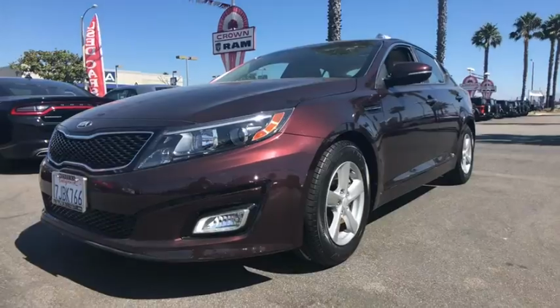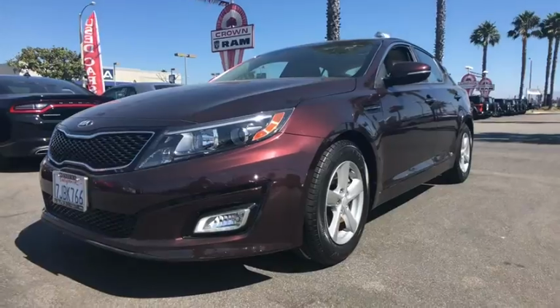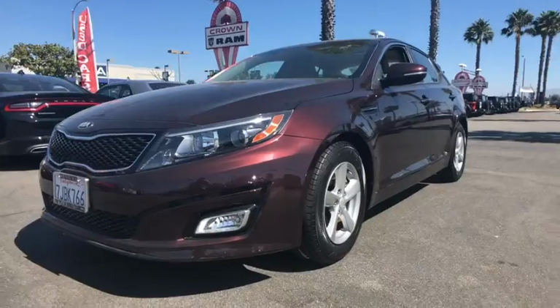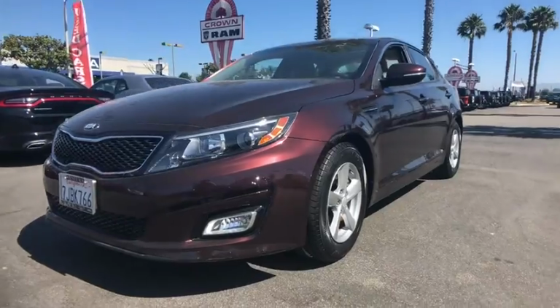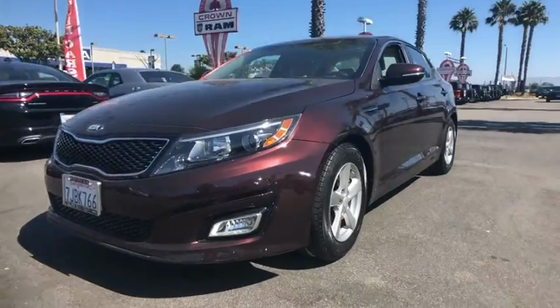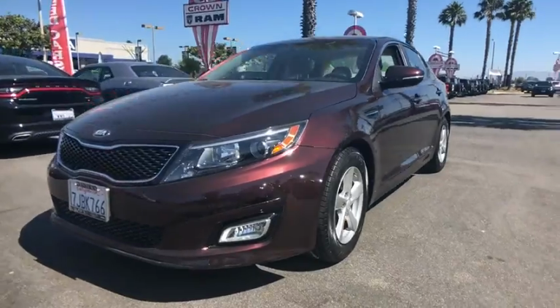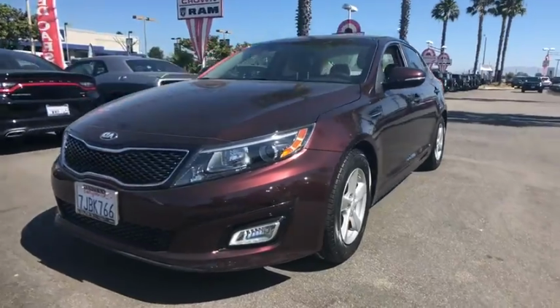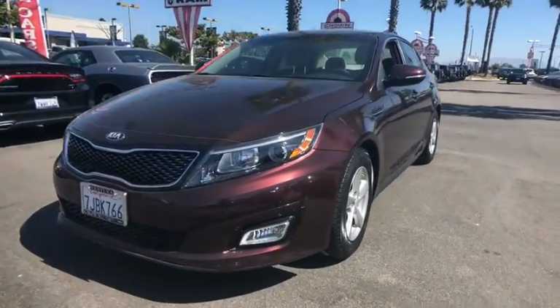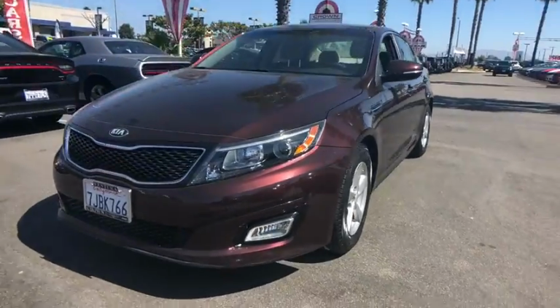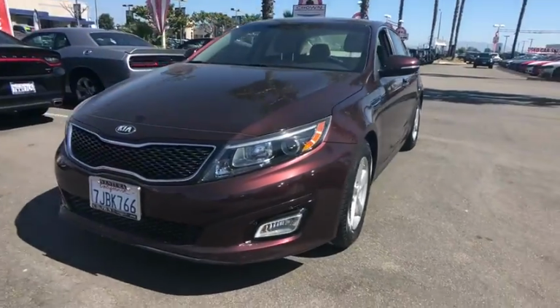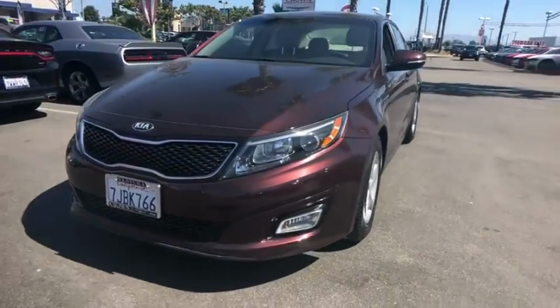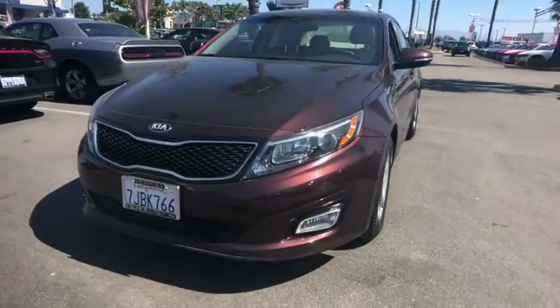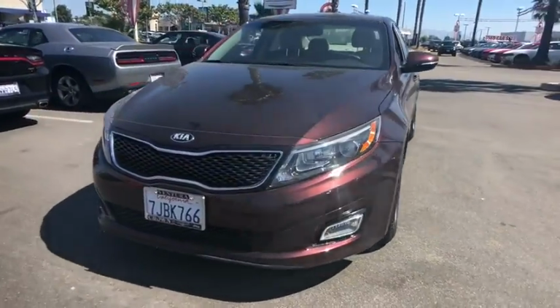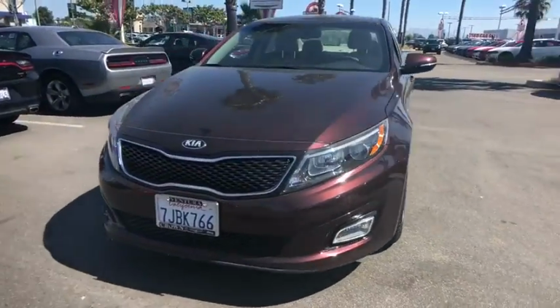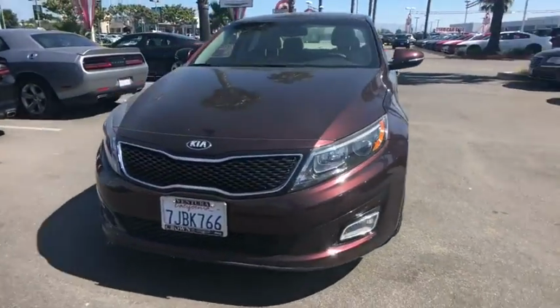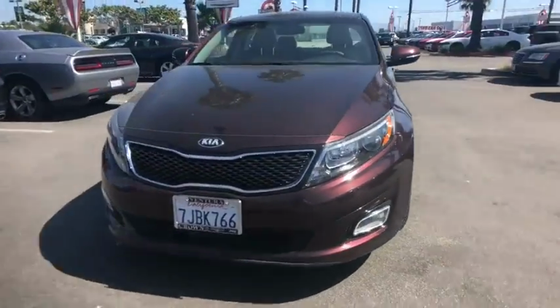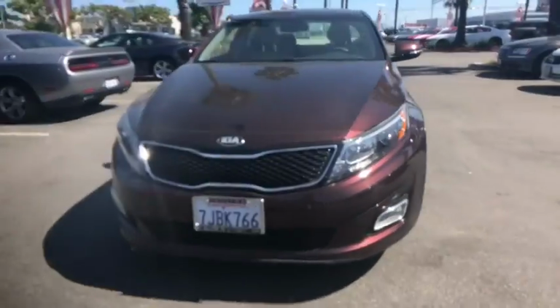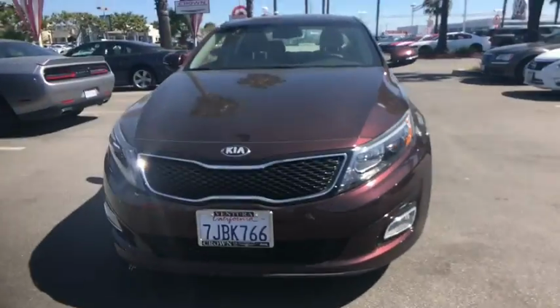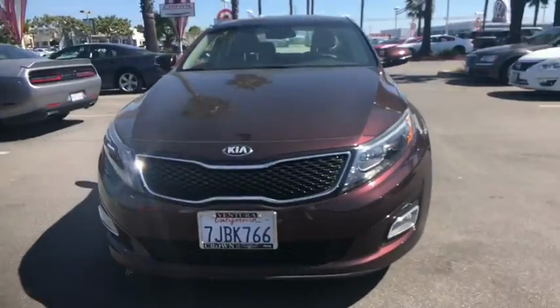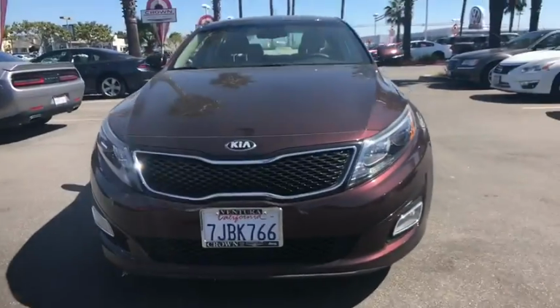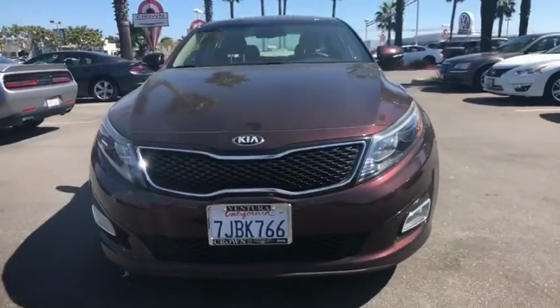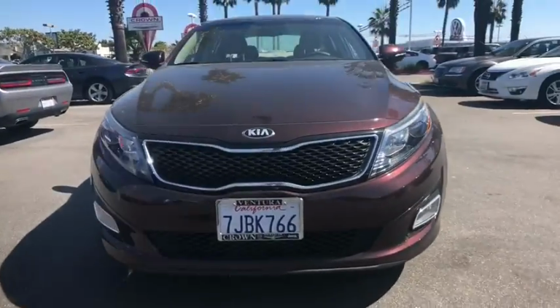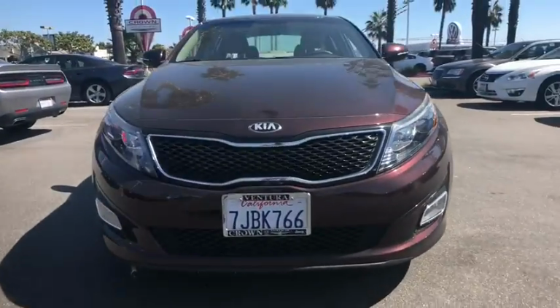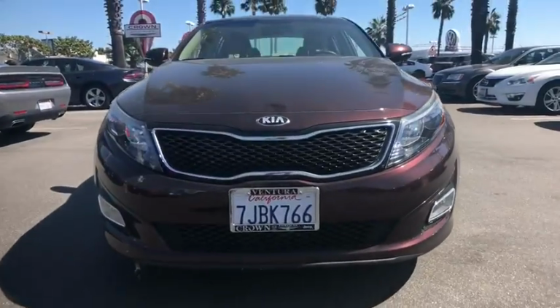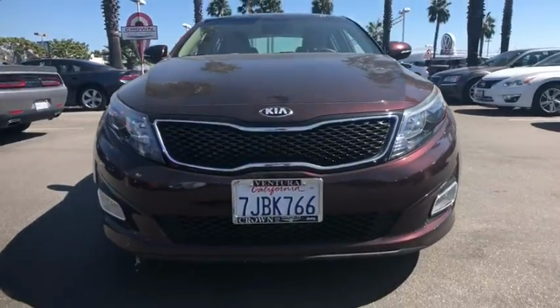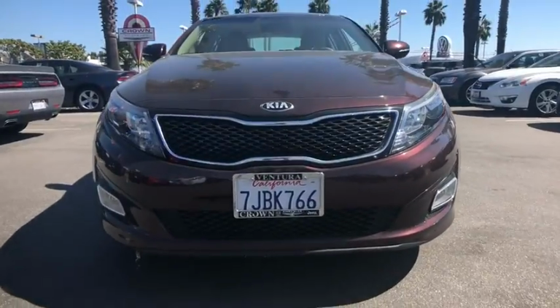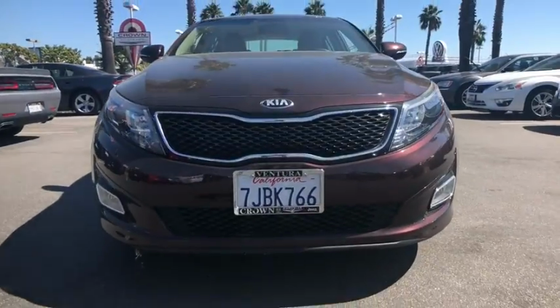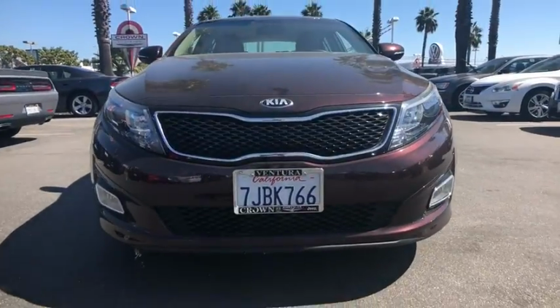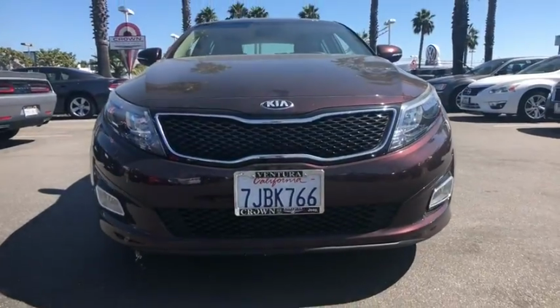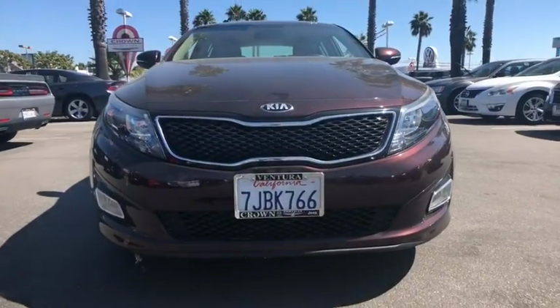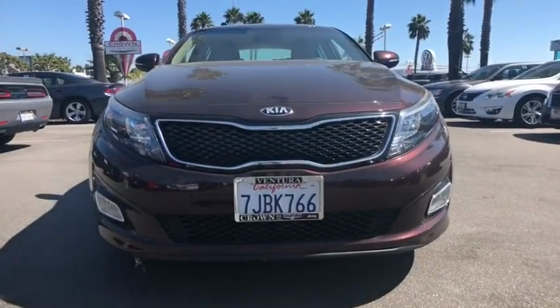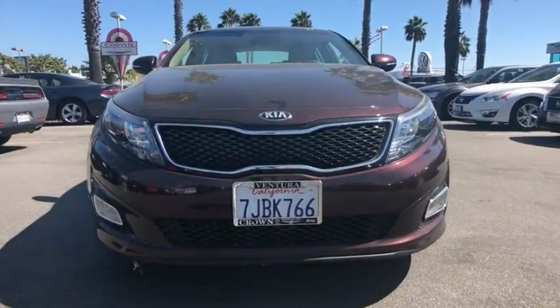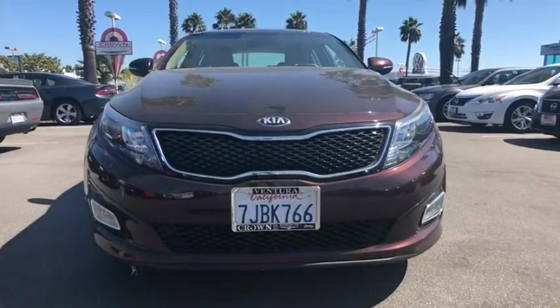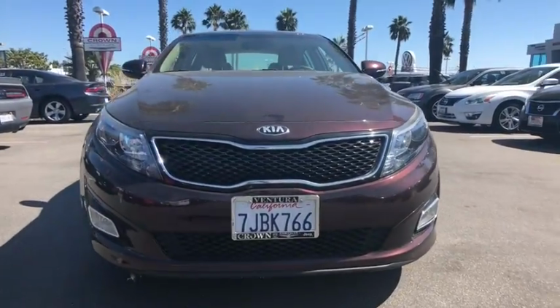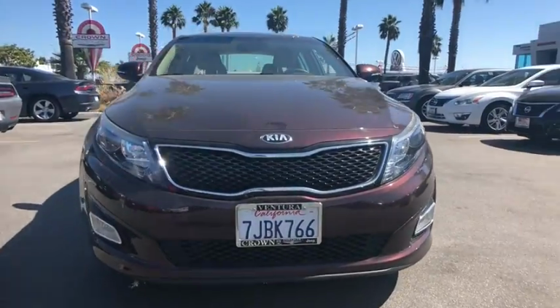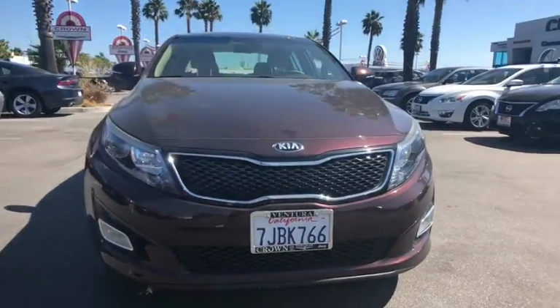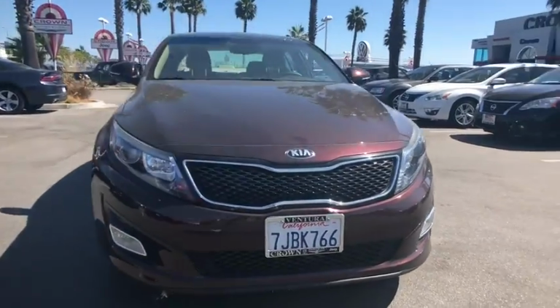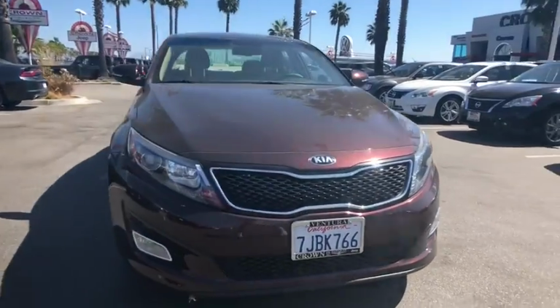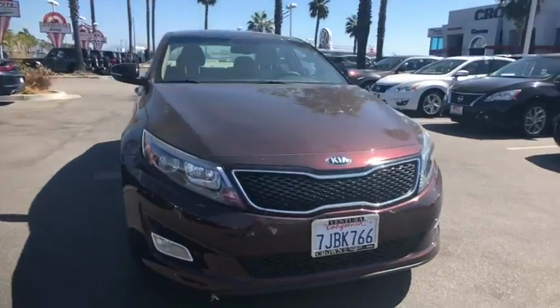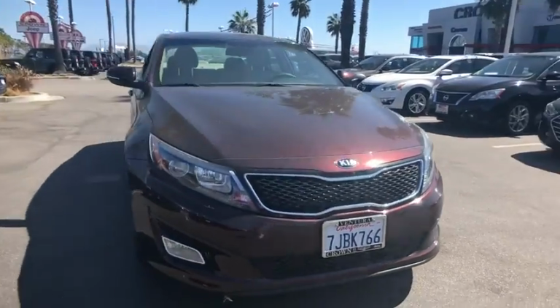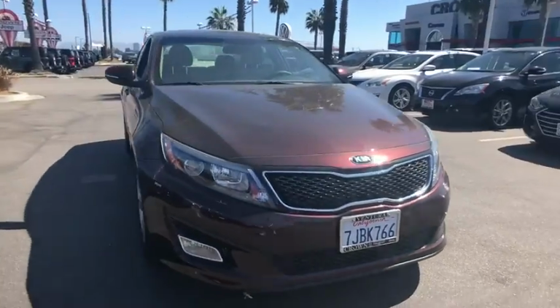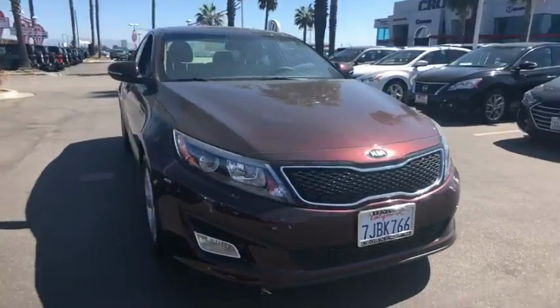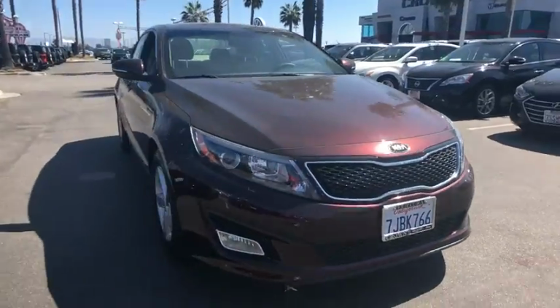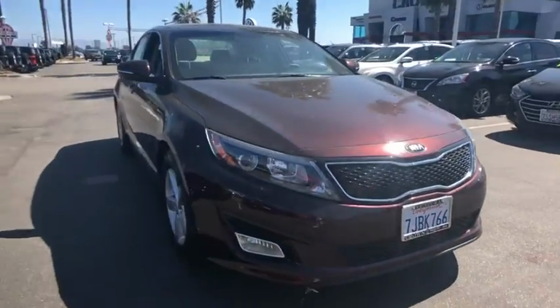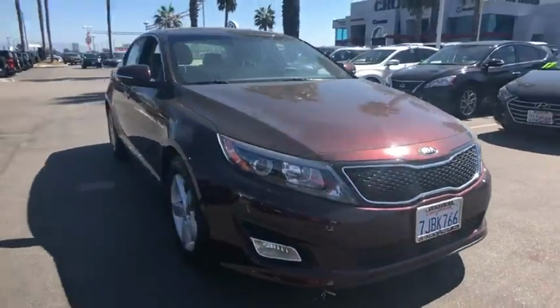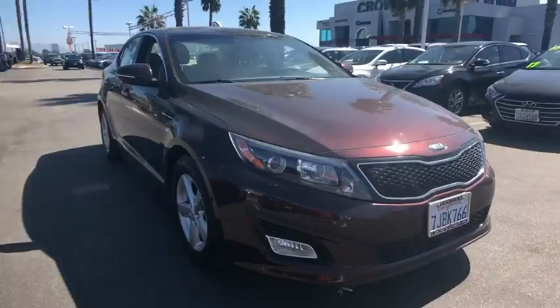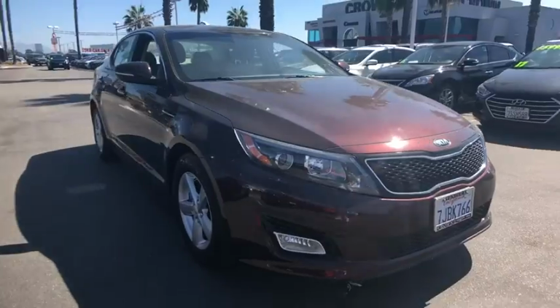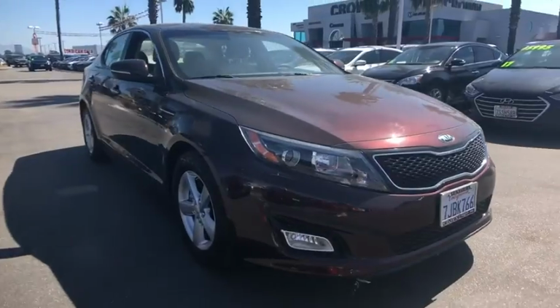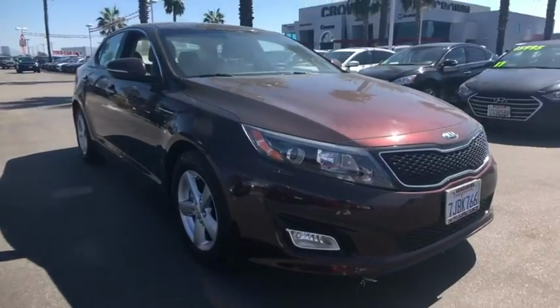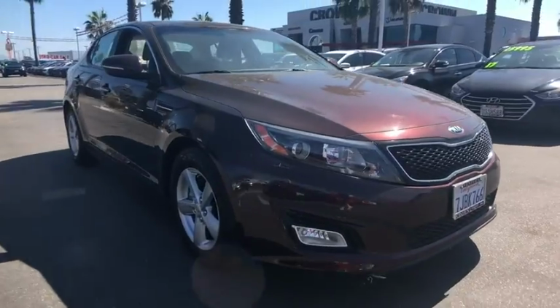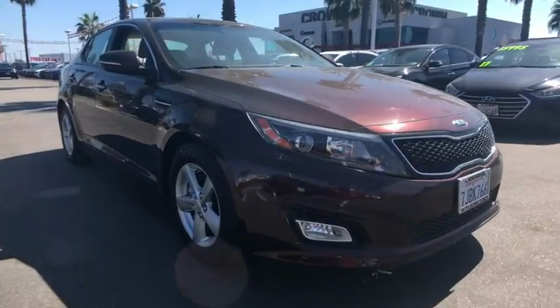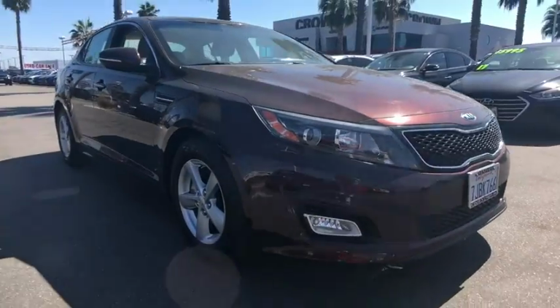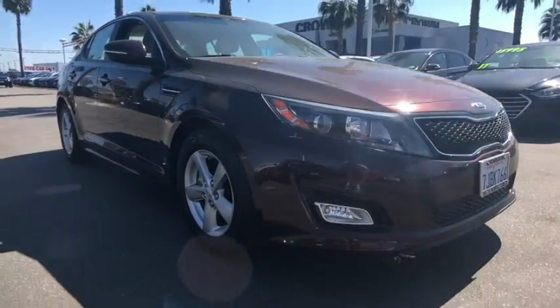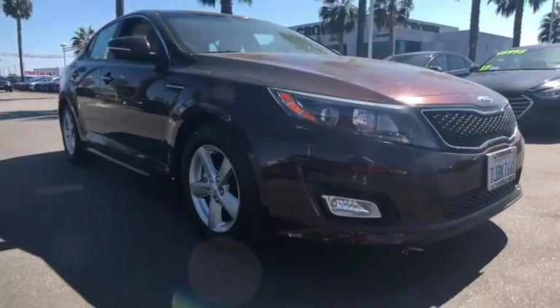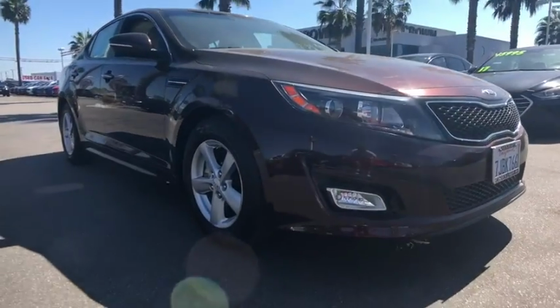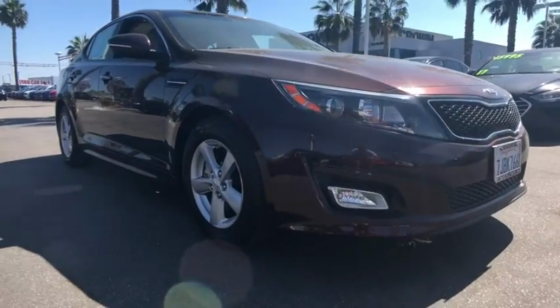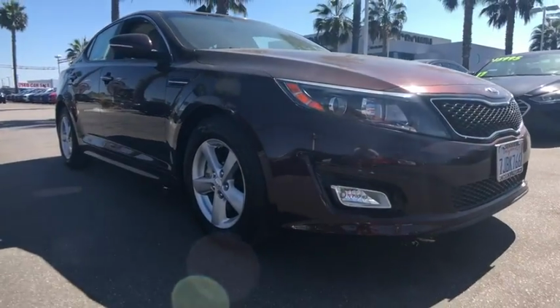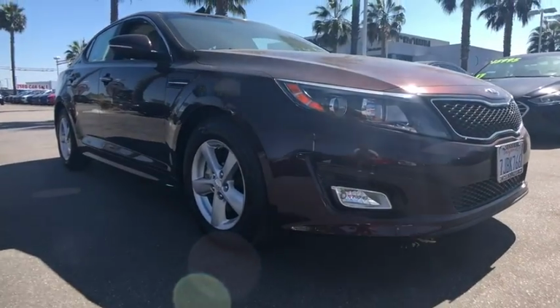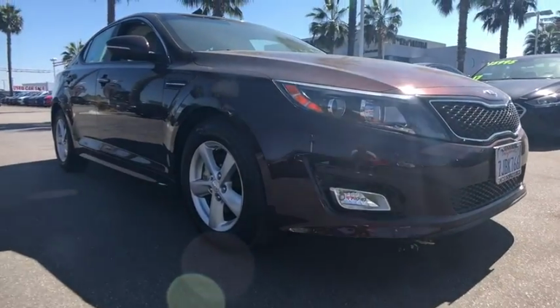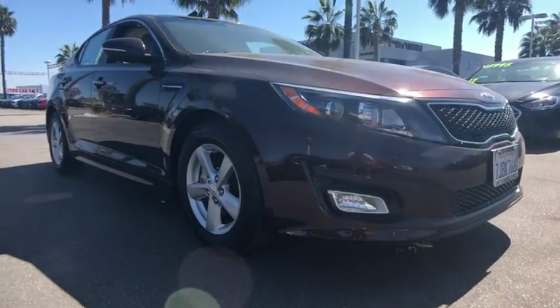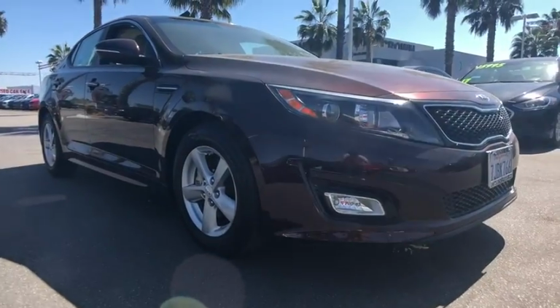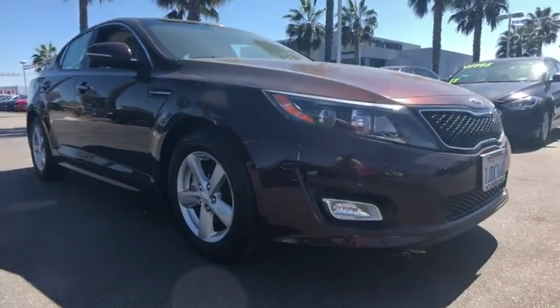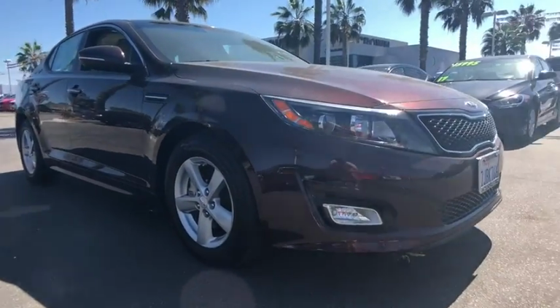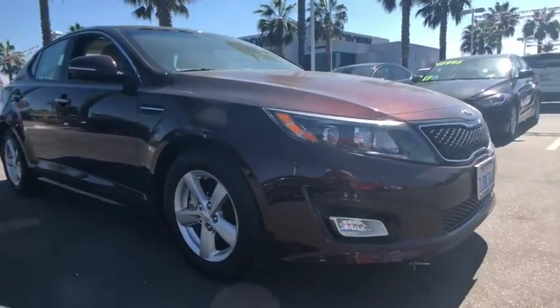The 2015 Kia Optima. The all-new Kia Optima offers a new level of style and performance features from Kia.